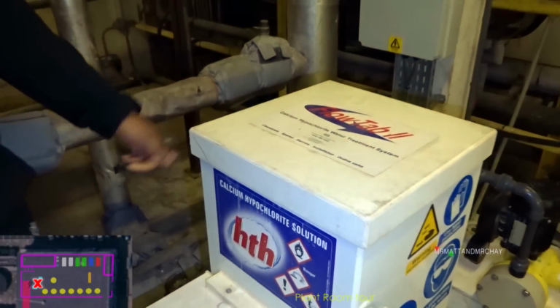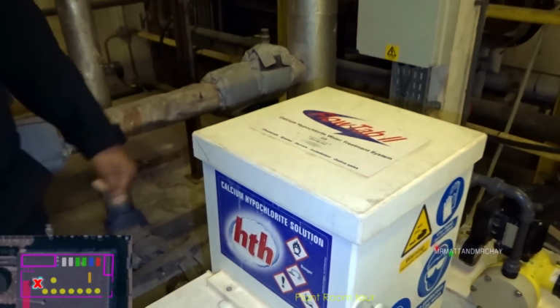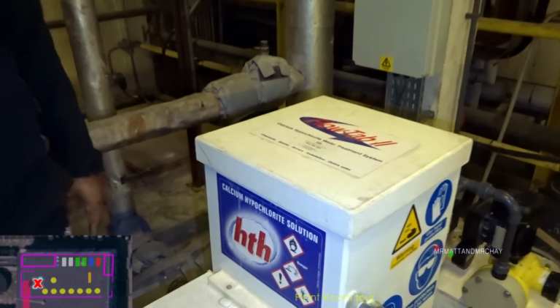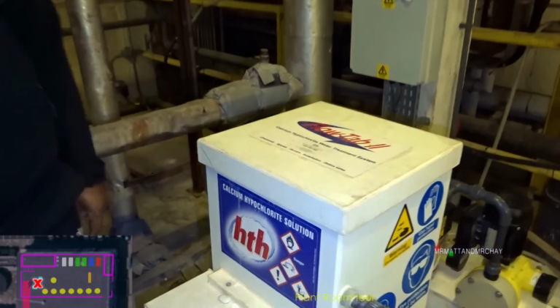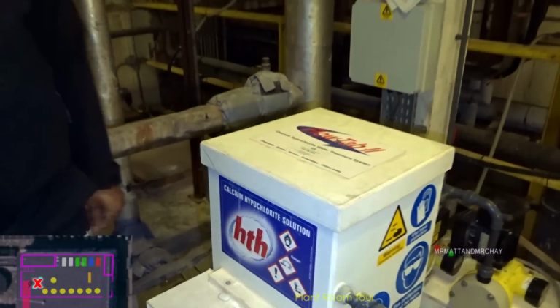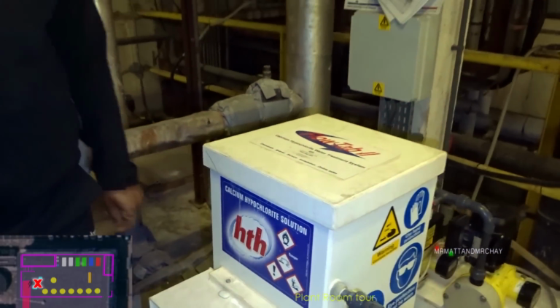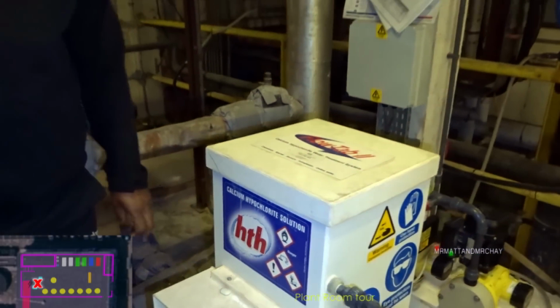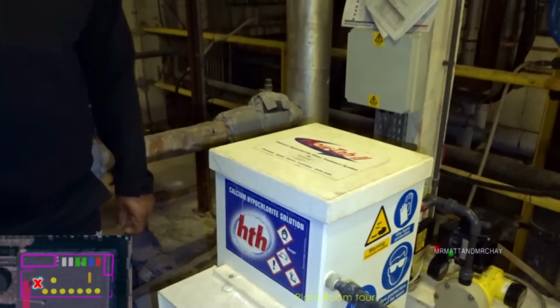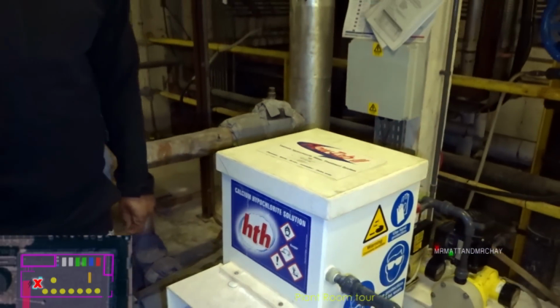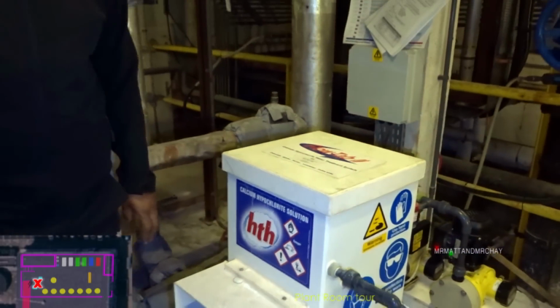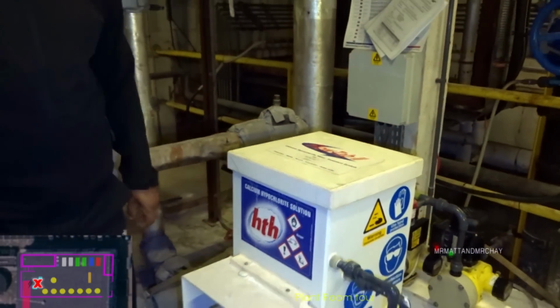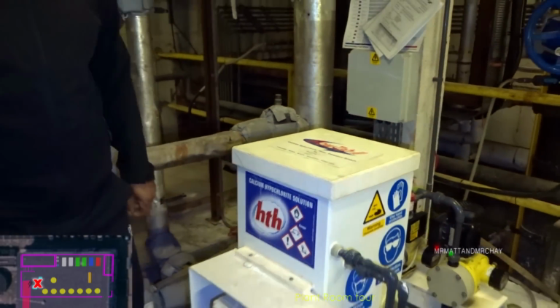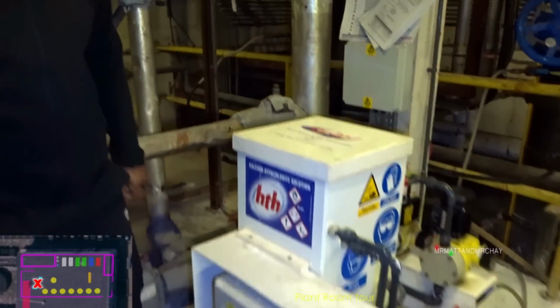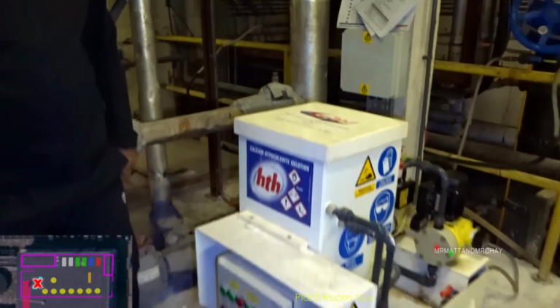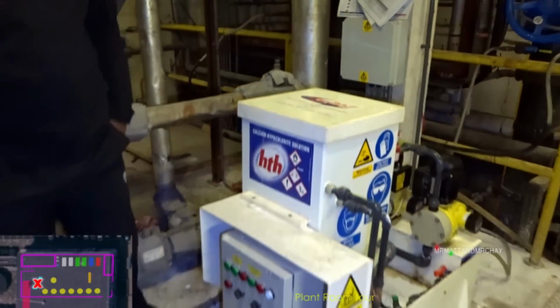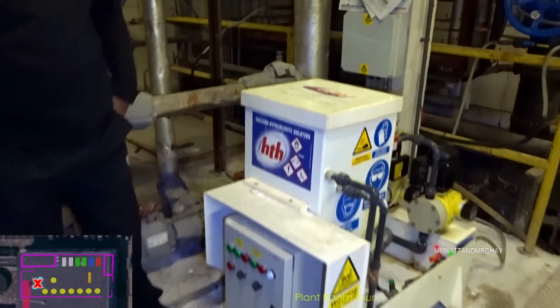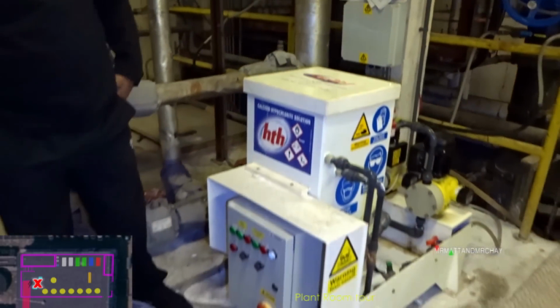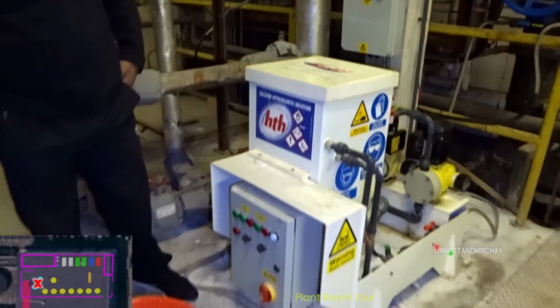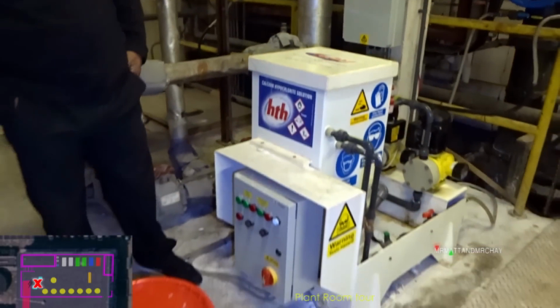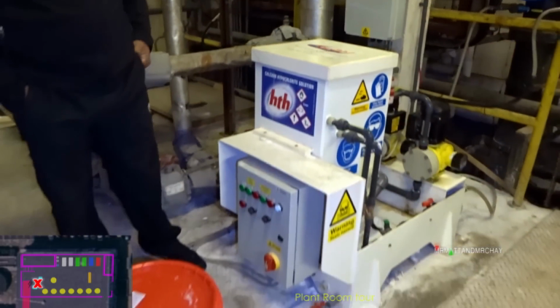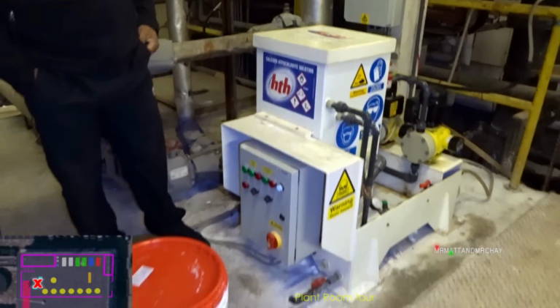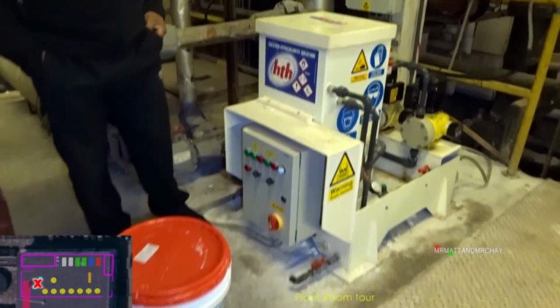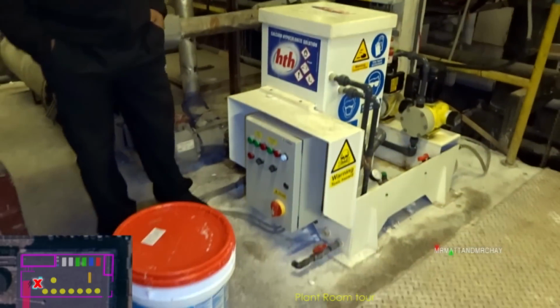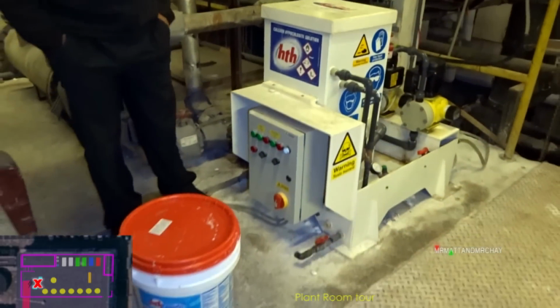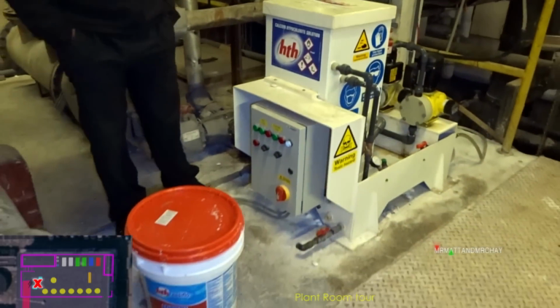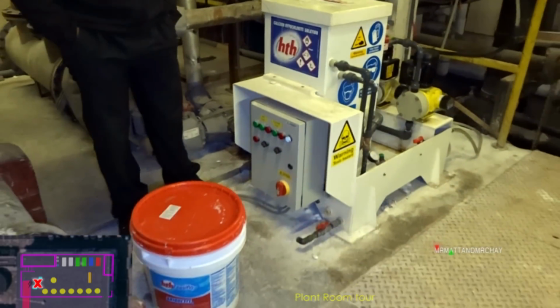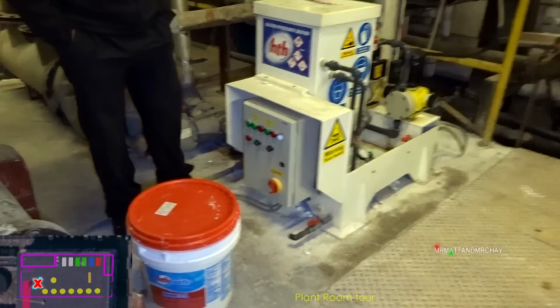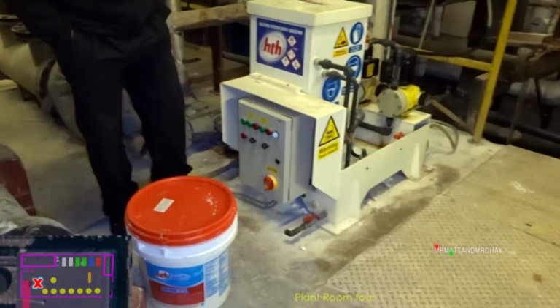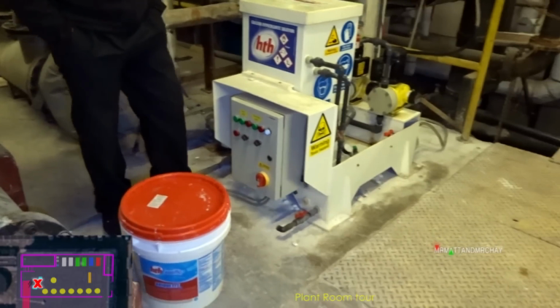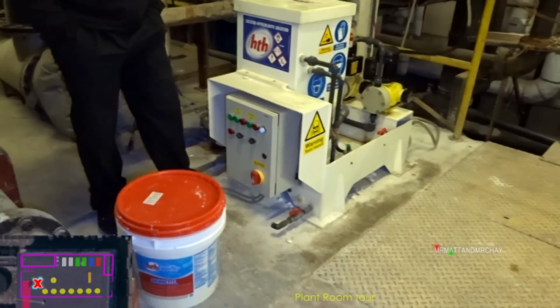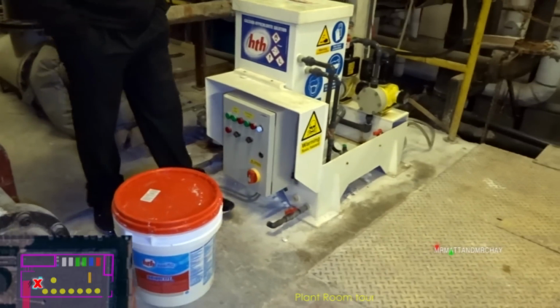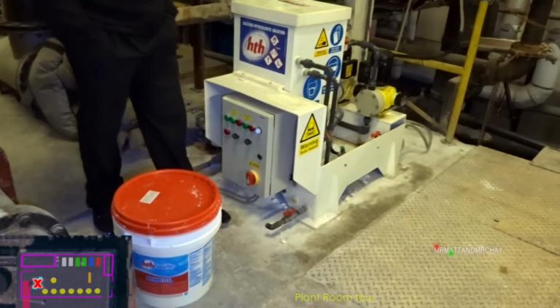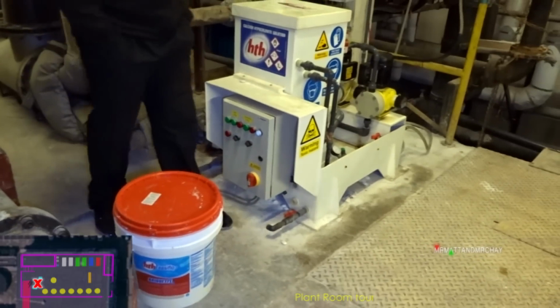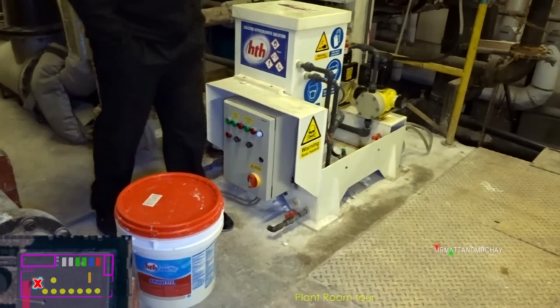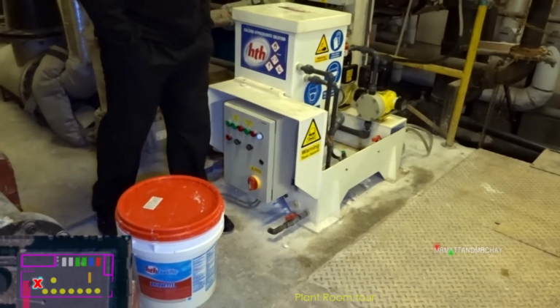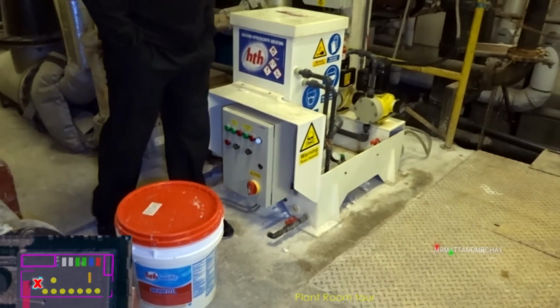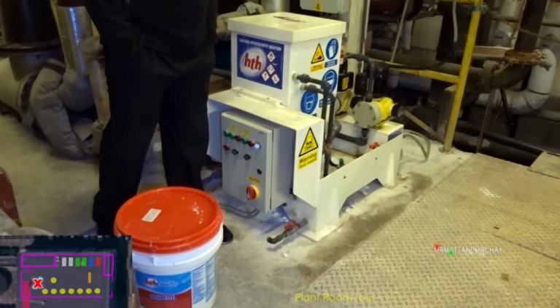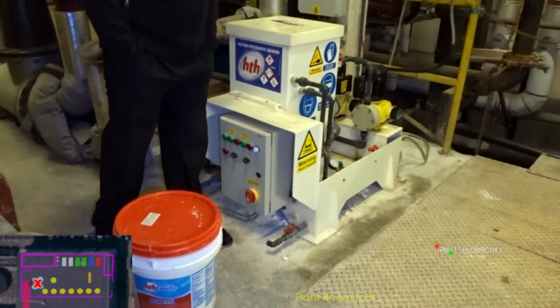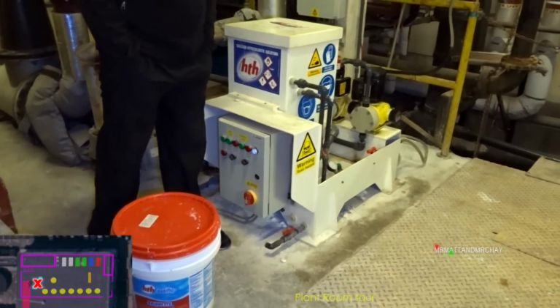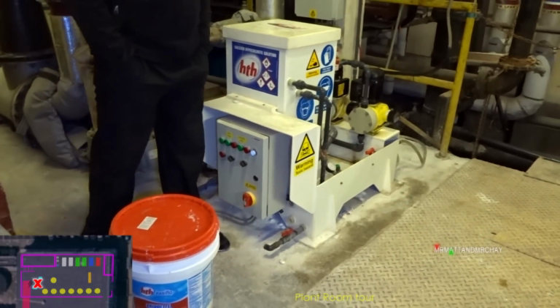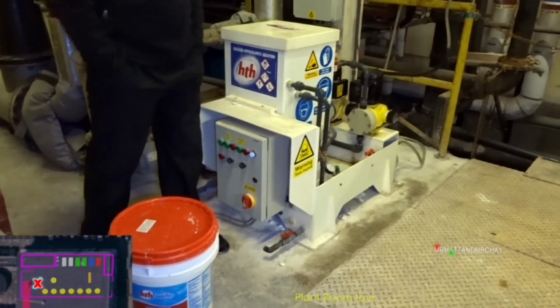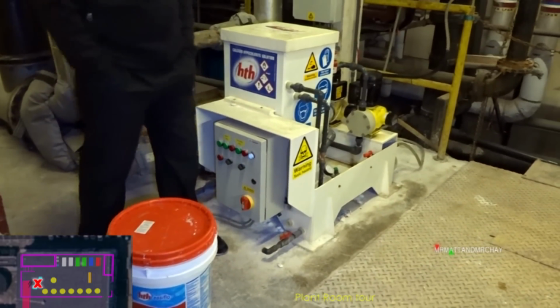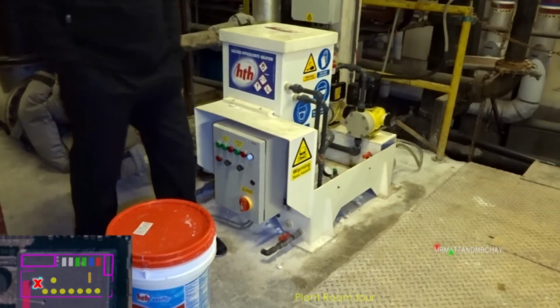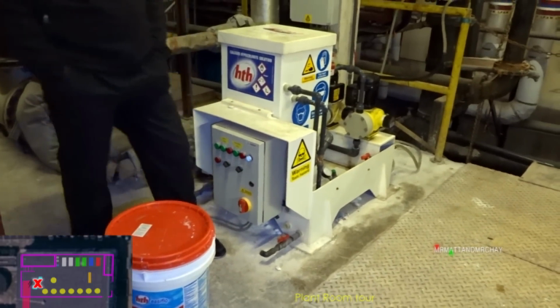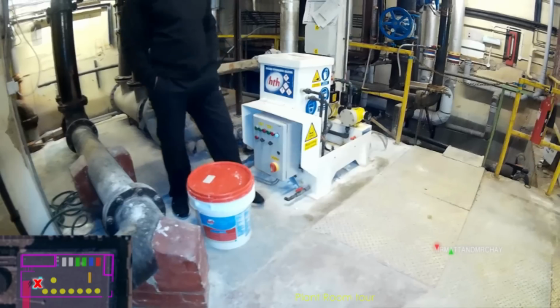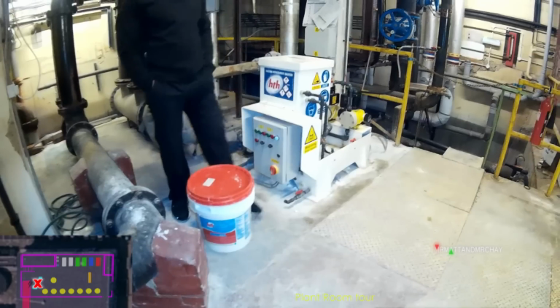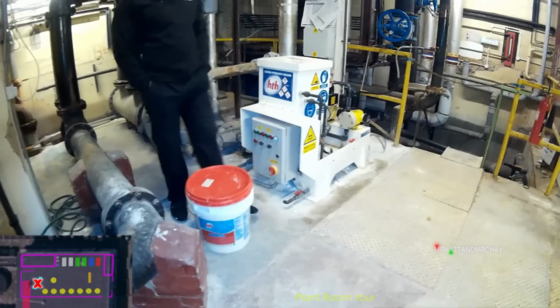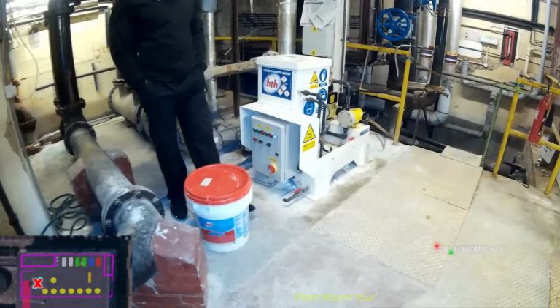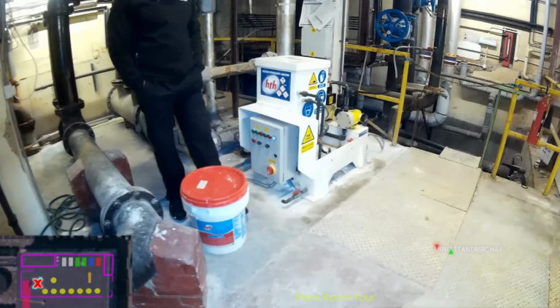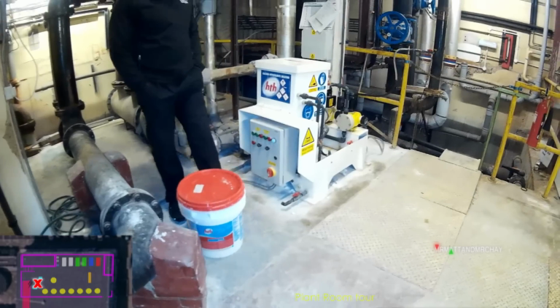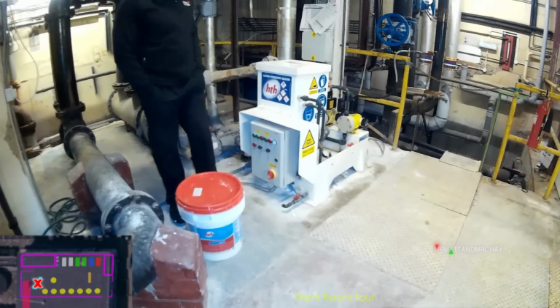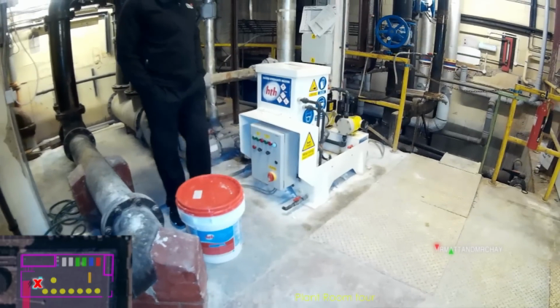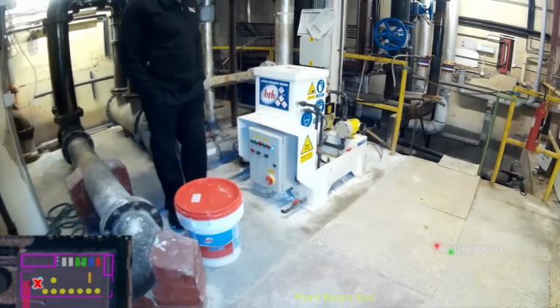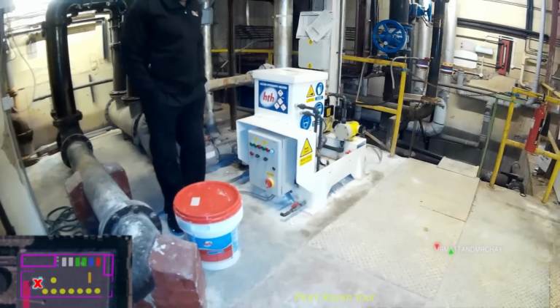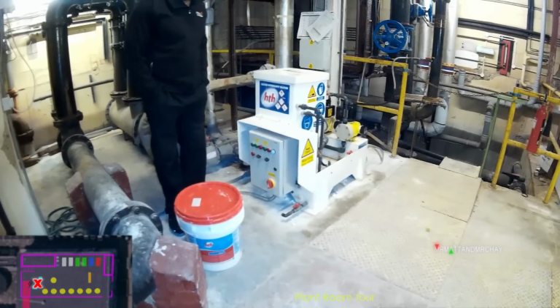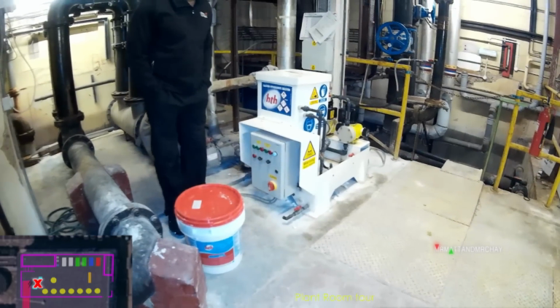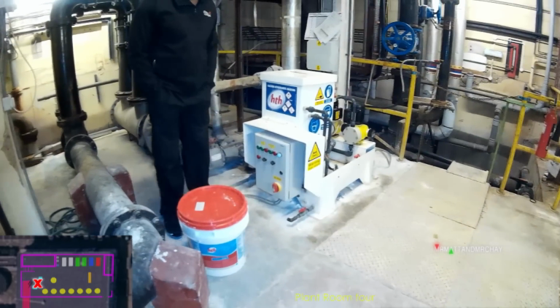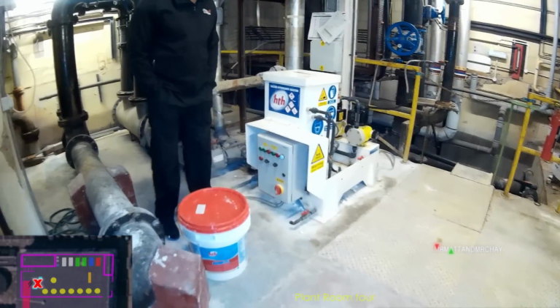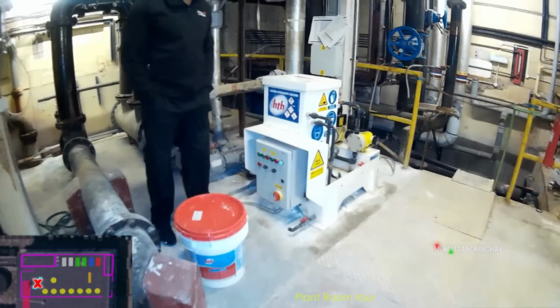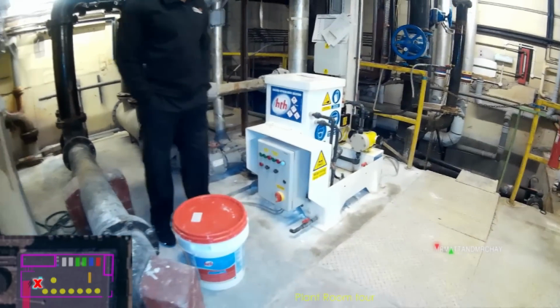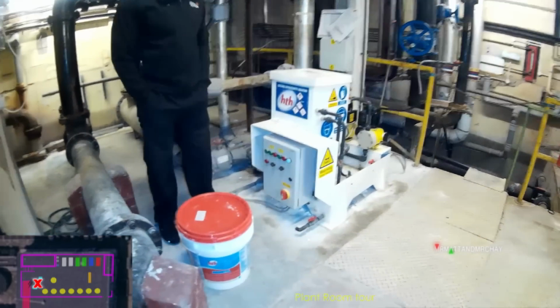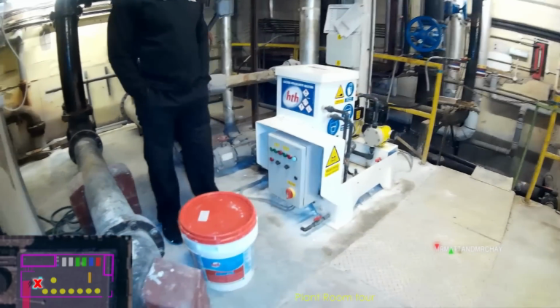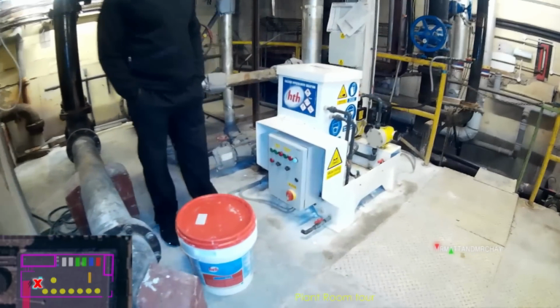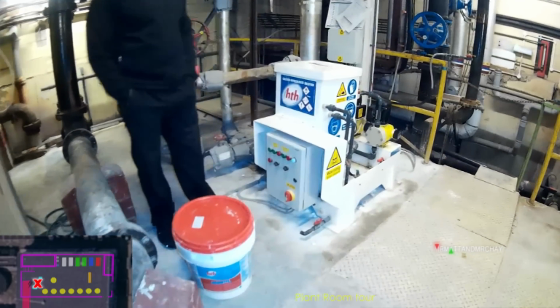So this is a daily thing which you have to do - come down here and do regular top-ups.